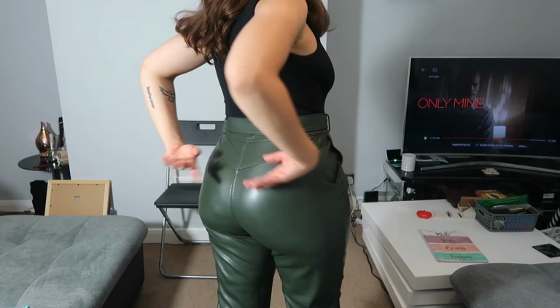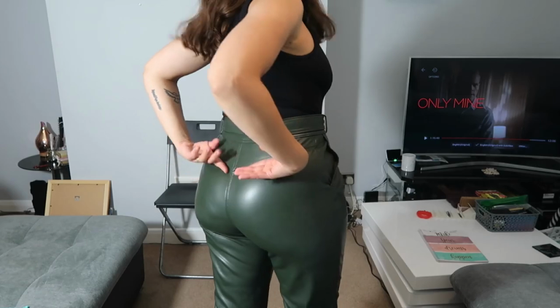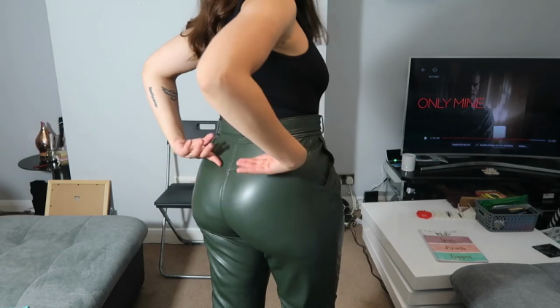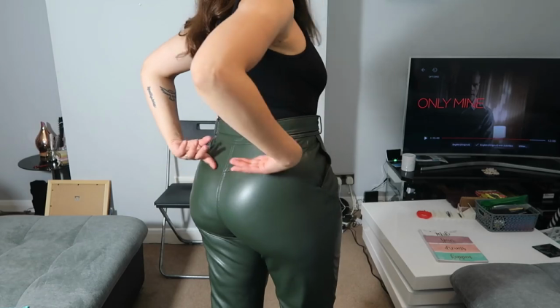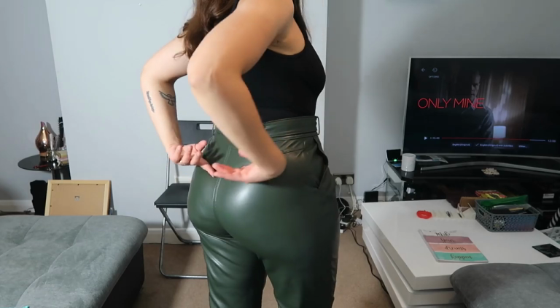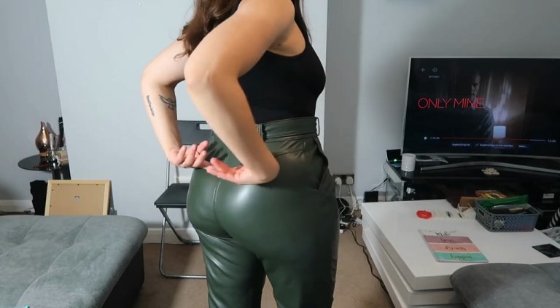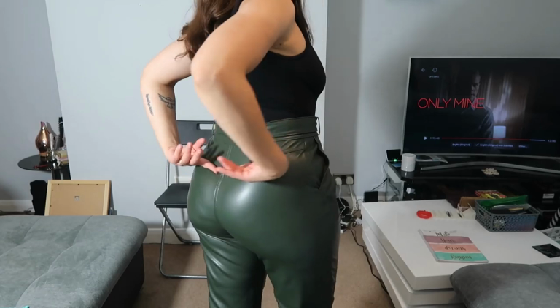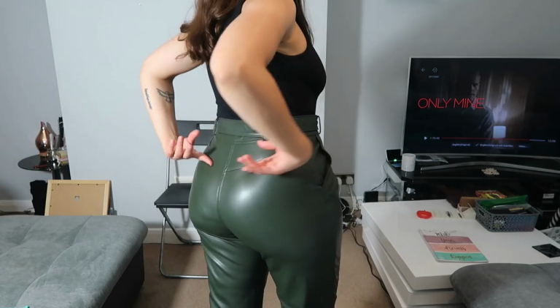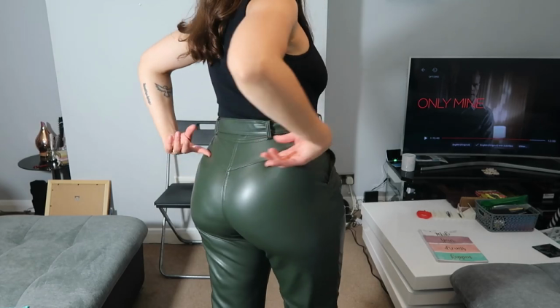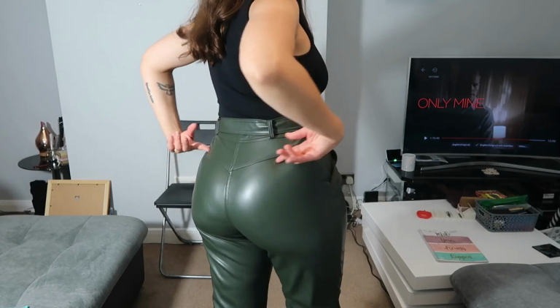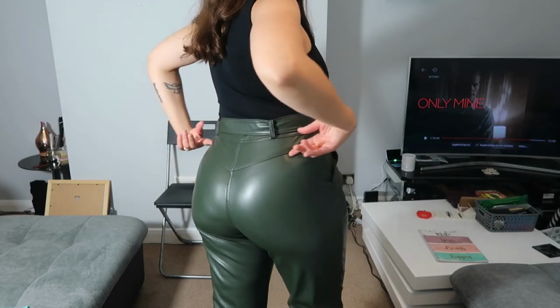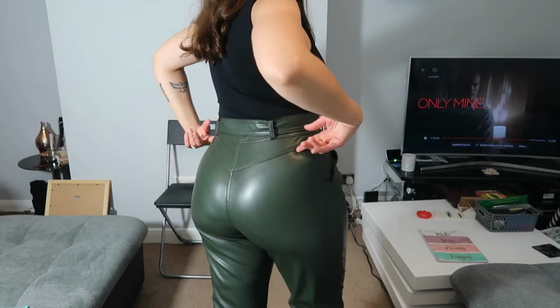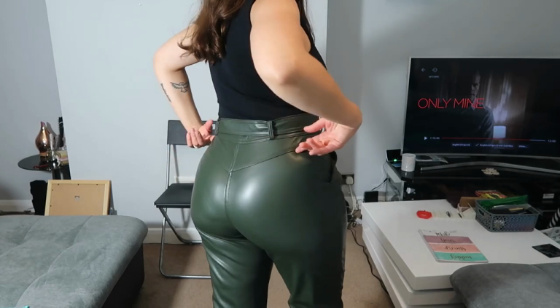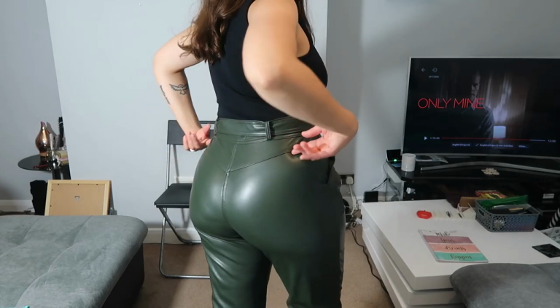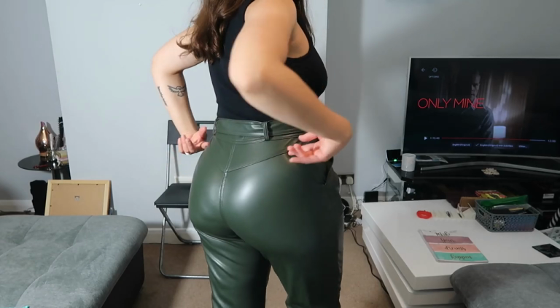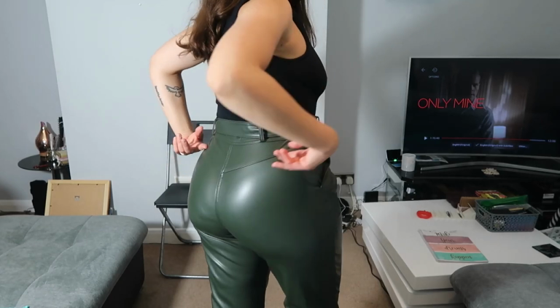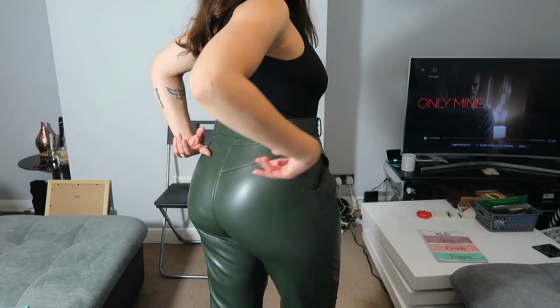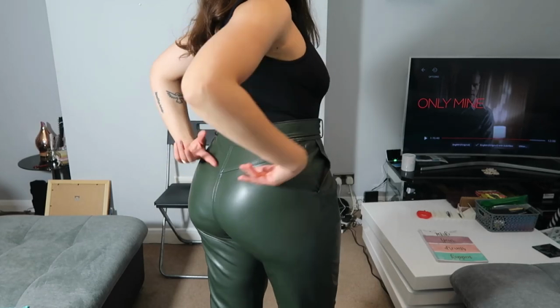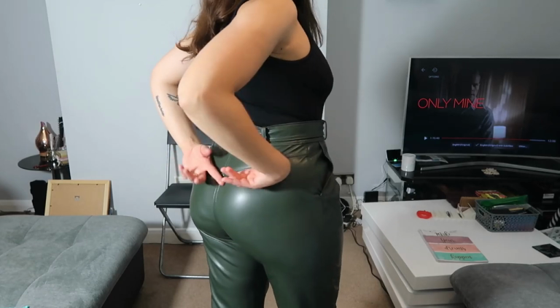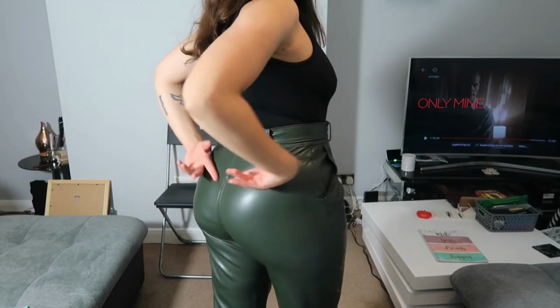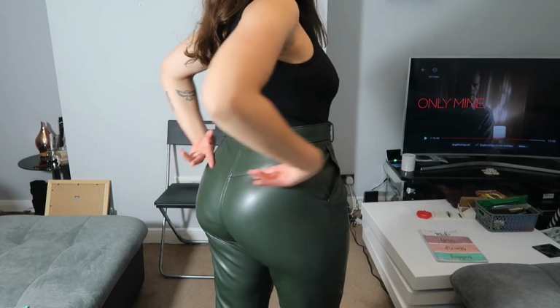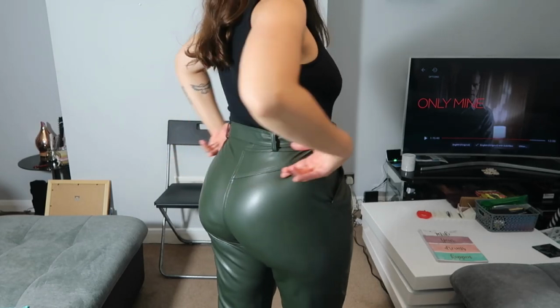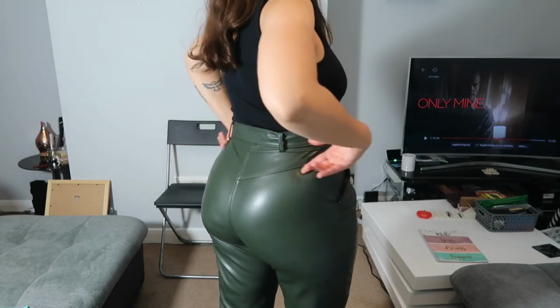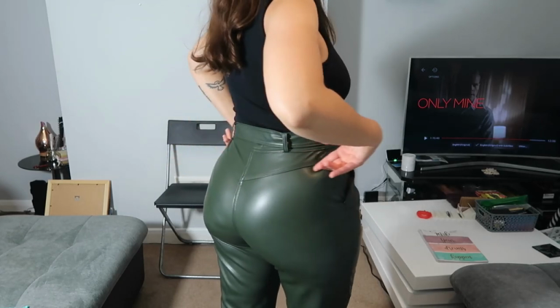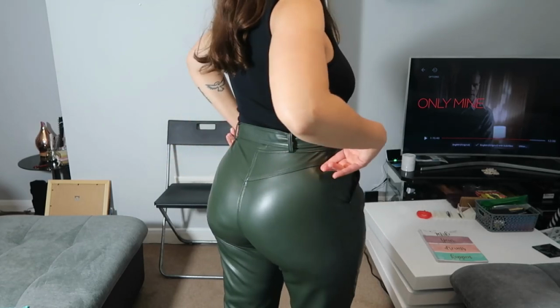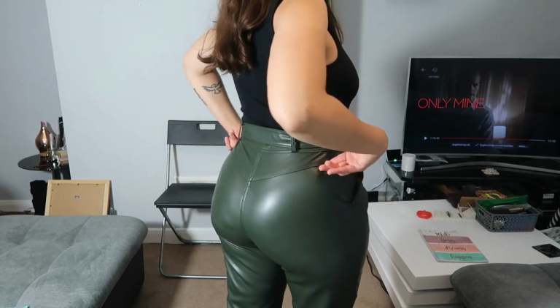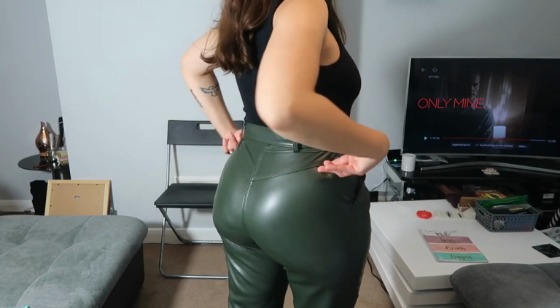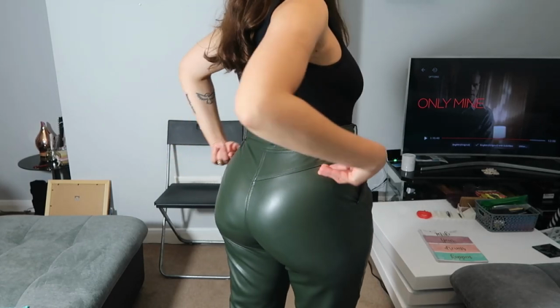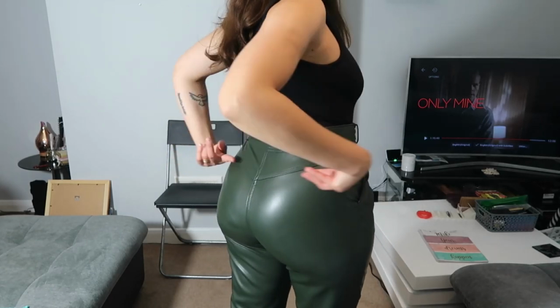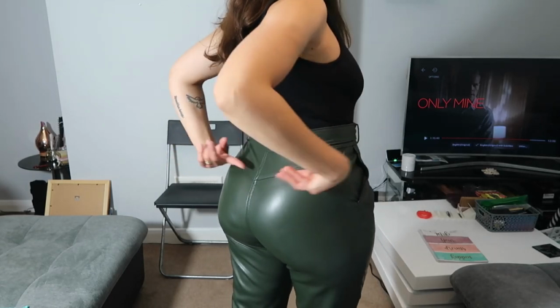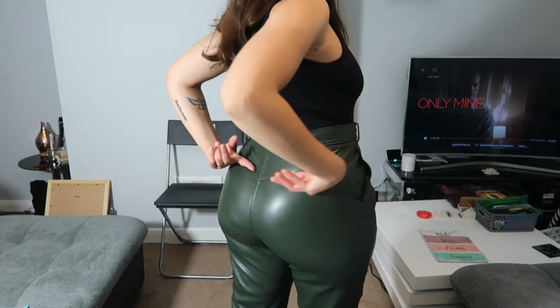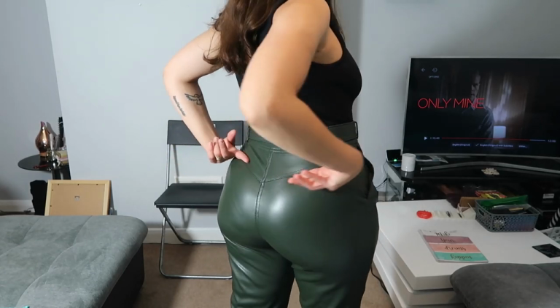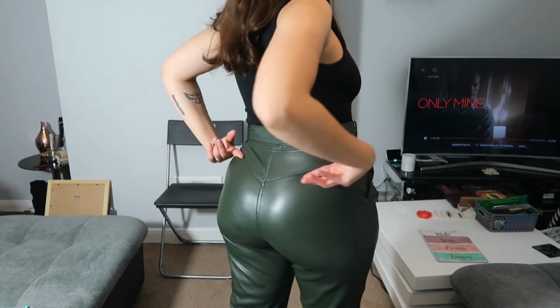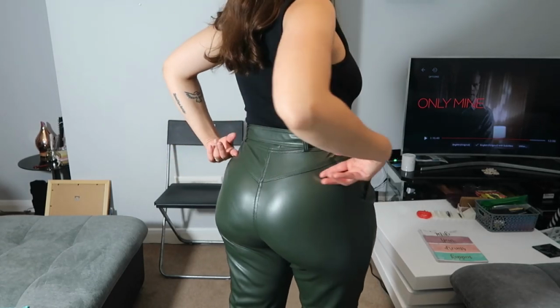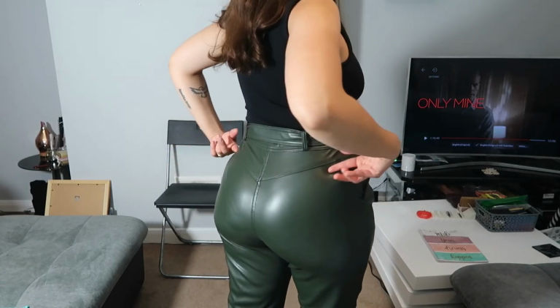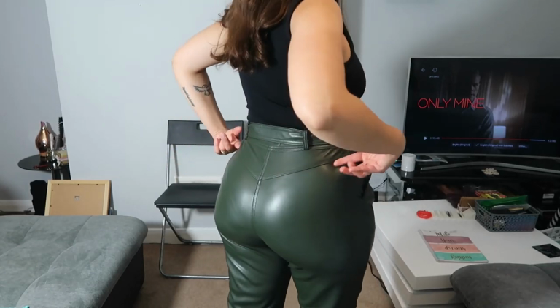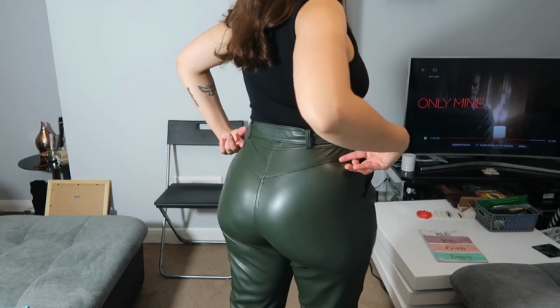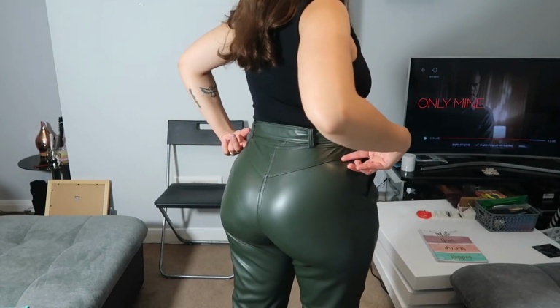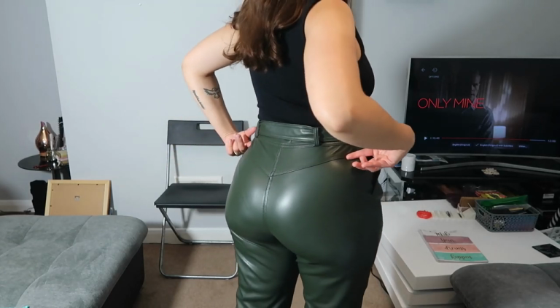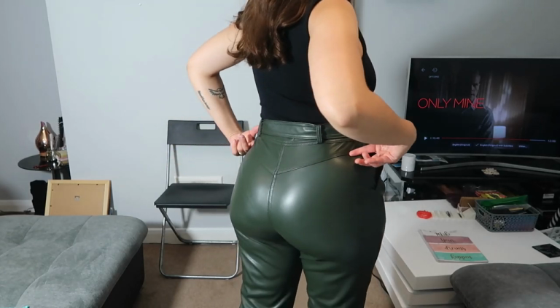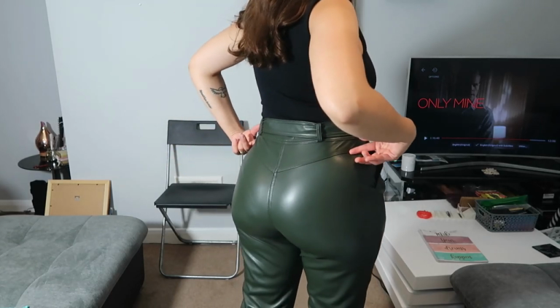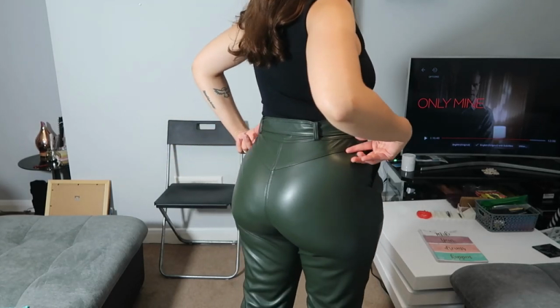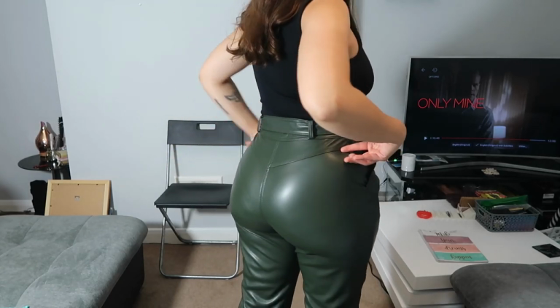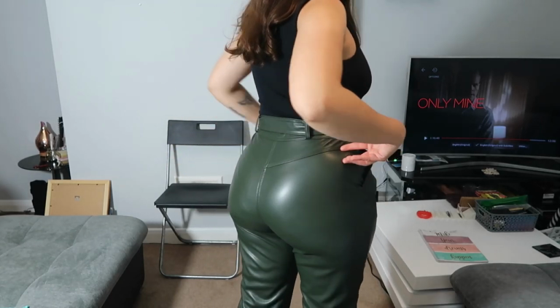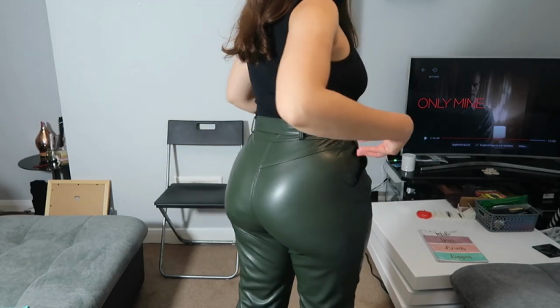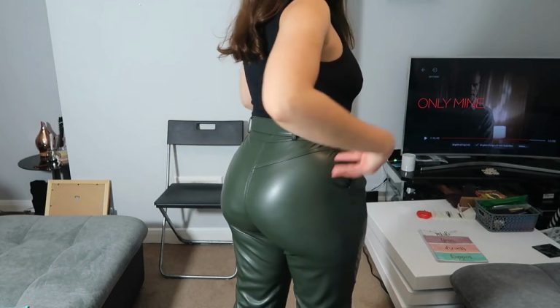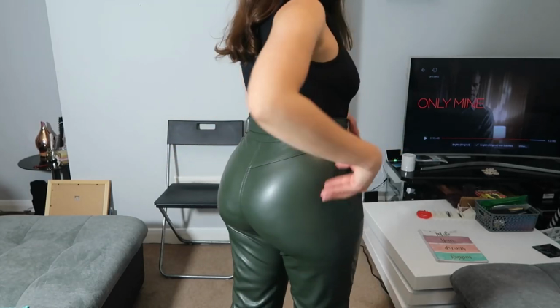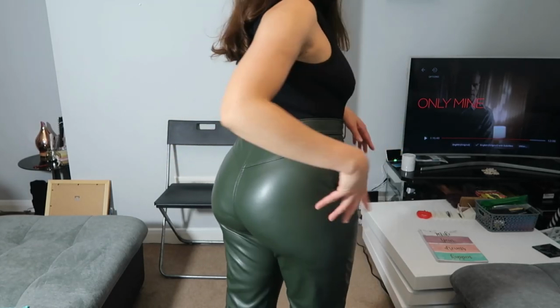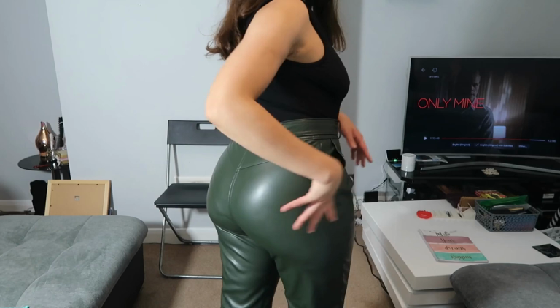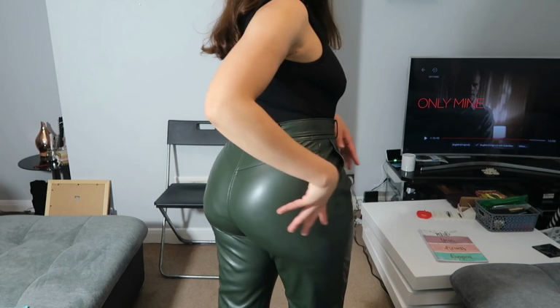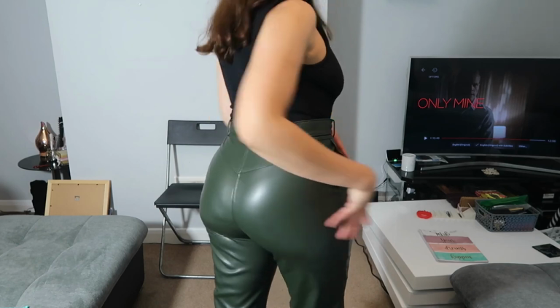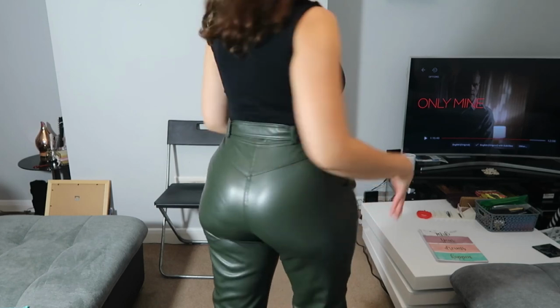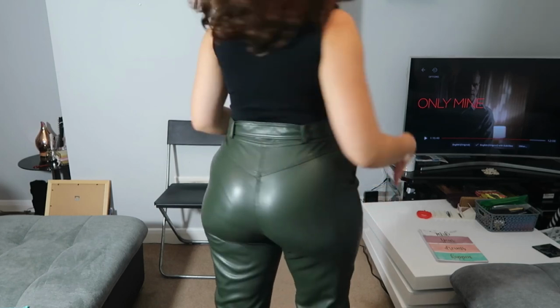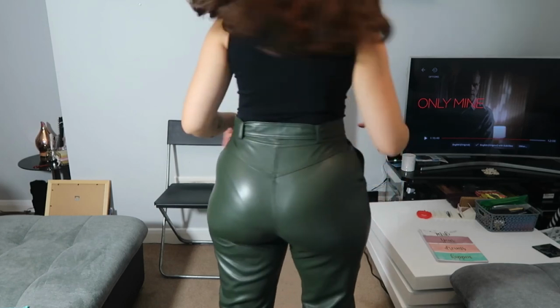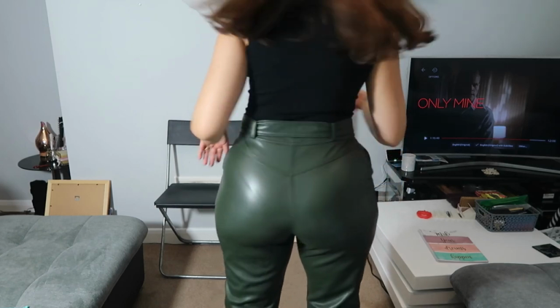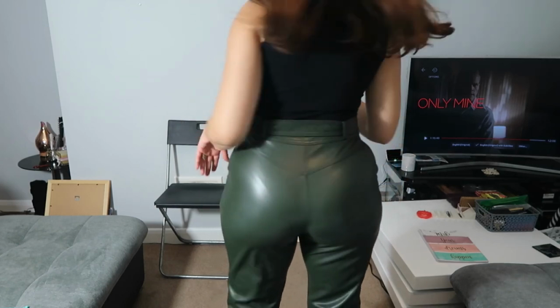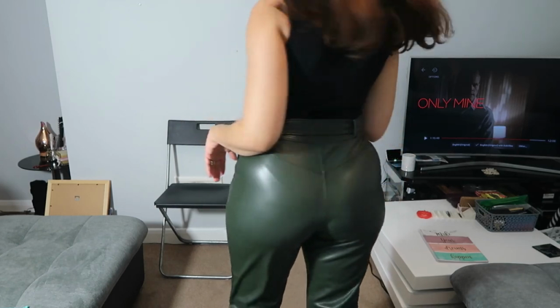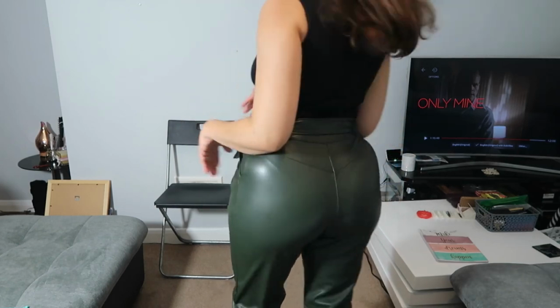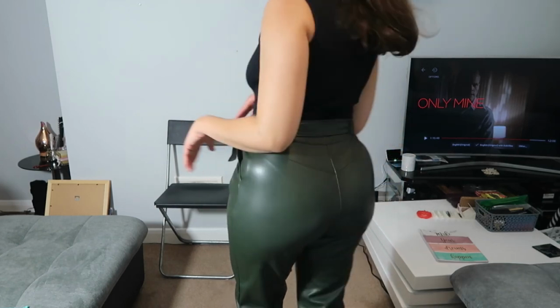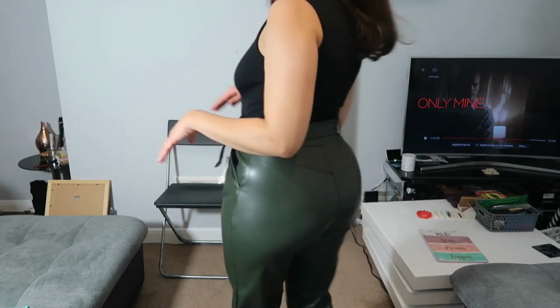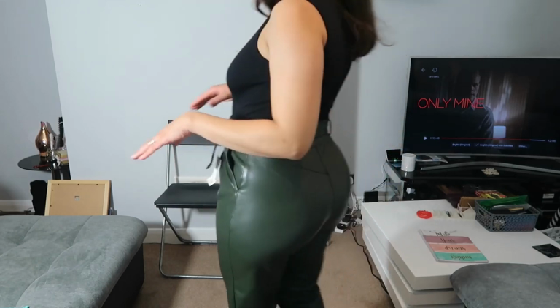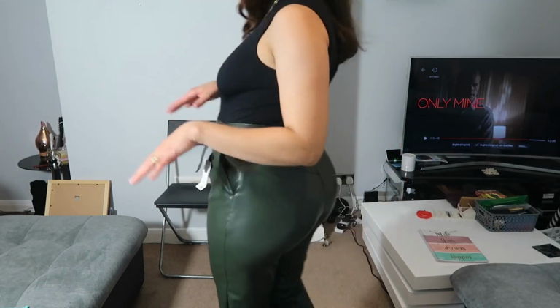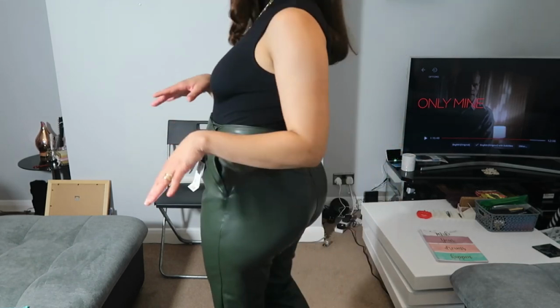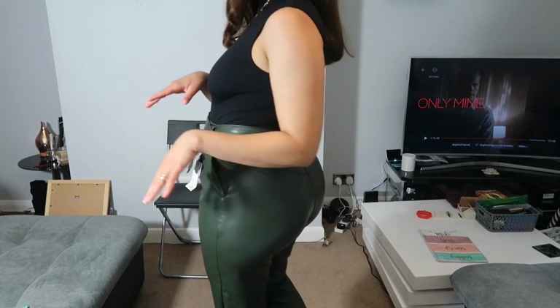I like the V shape that it does. It gives a nice shape to your bum.